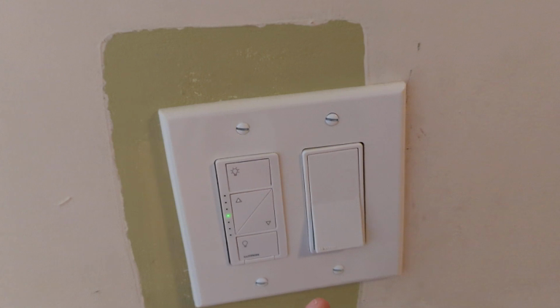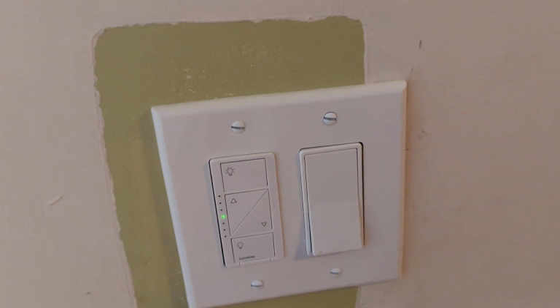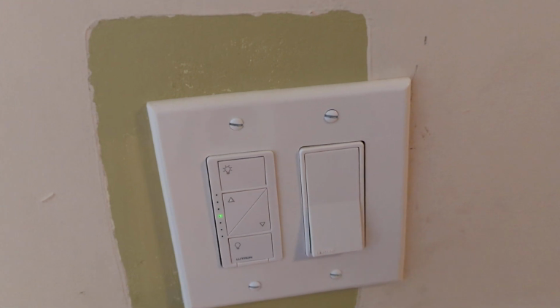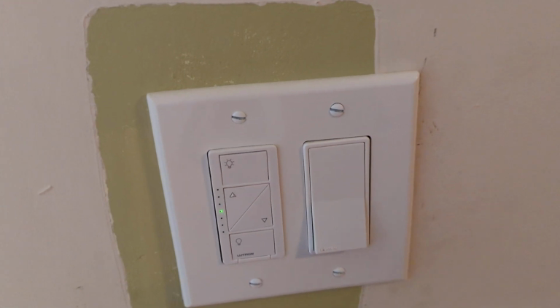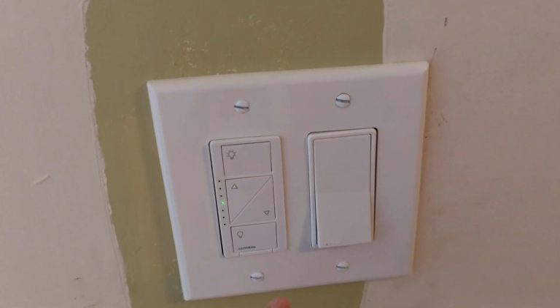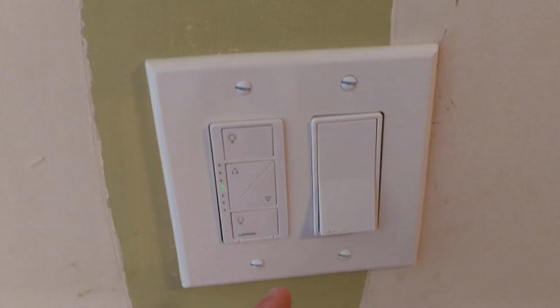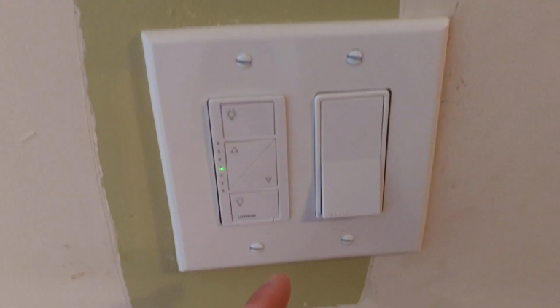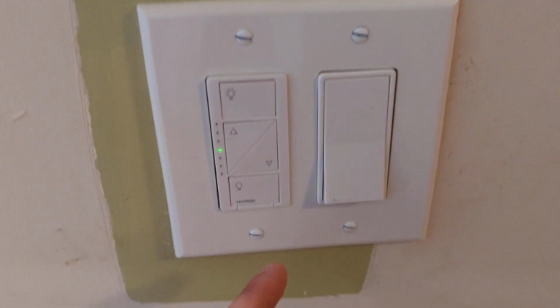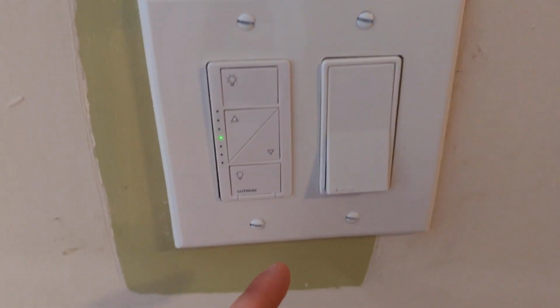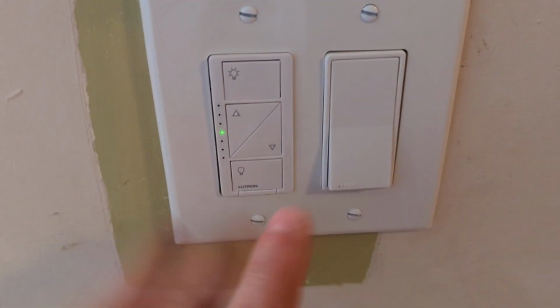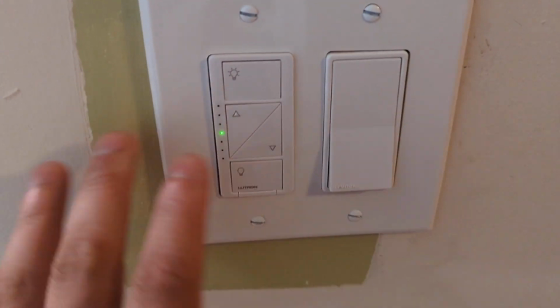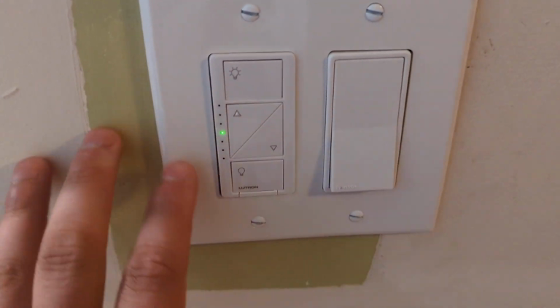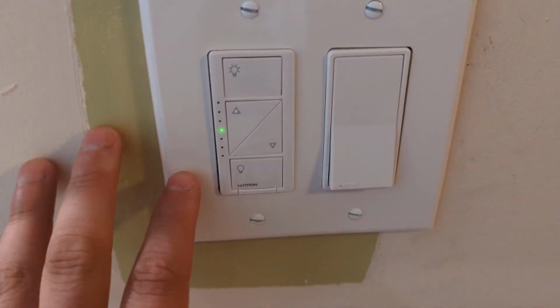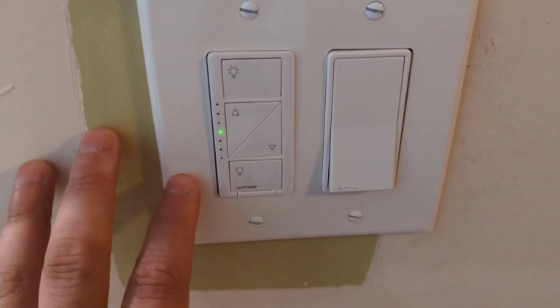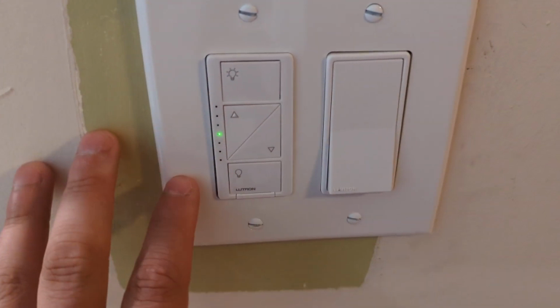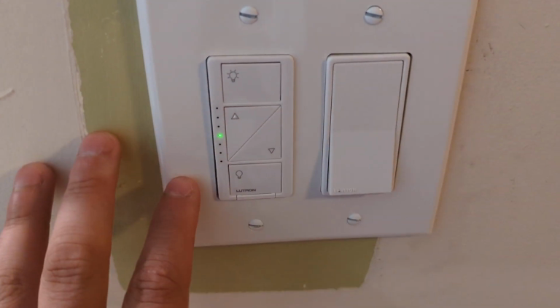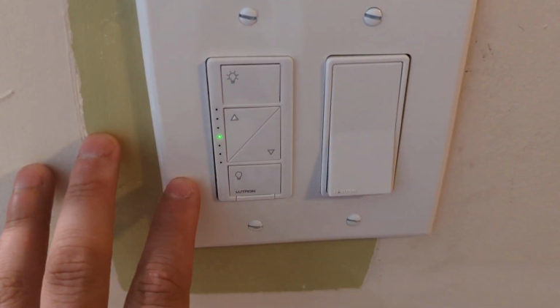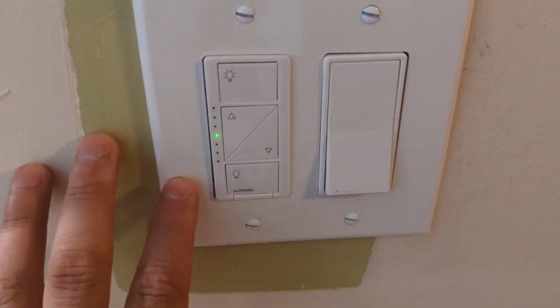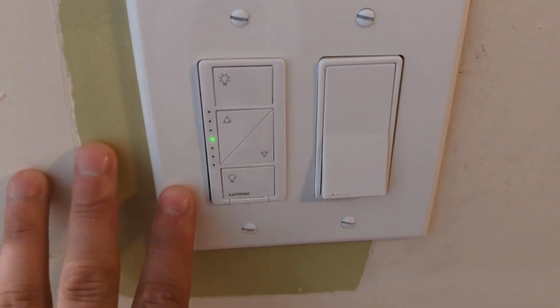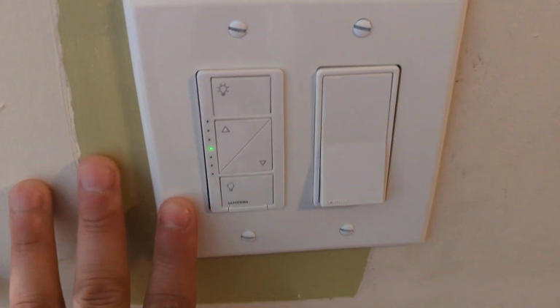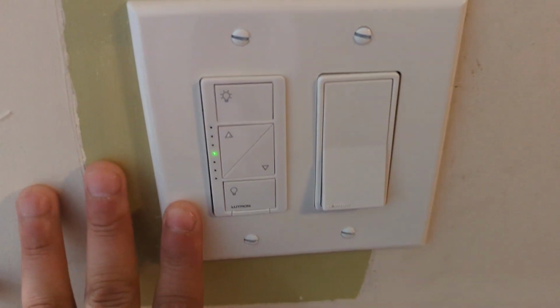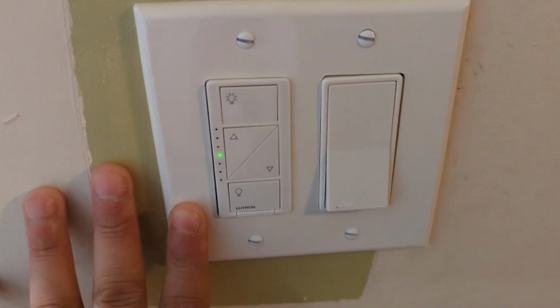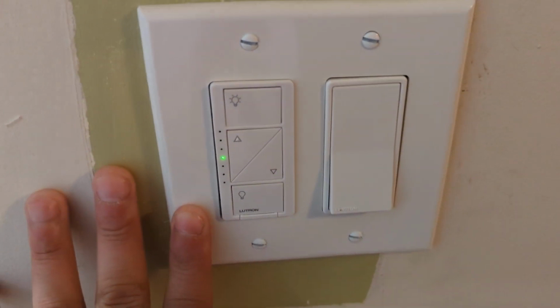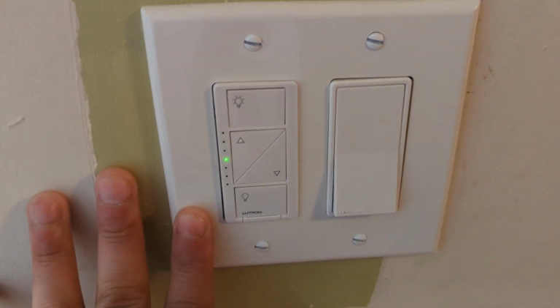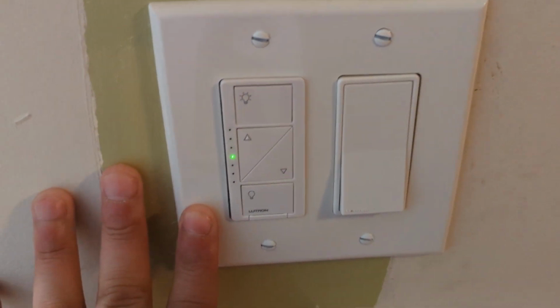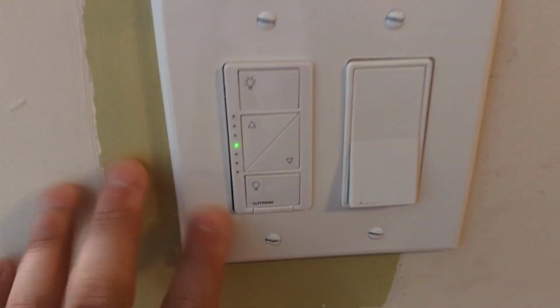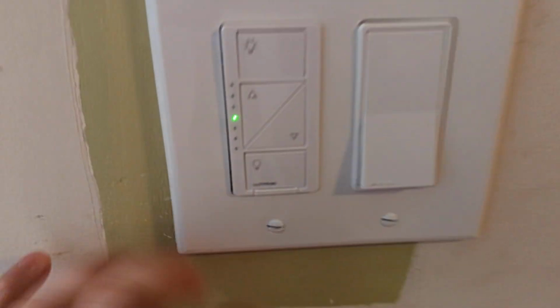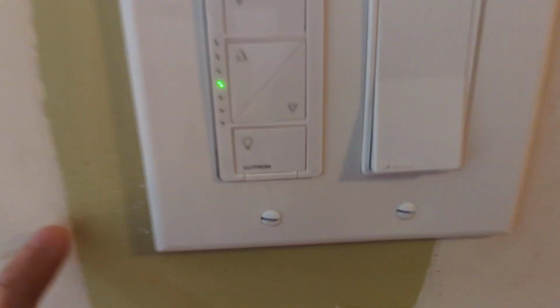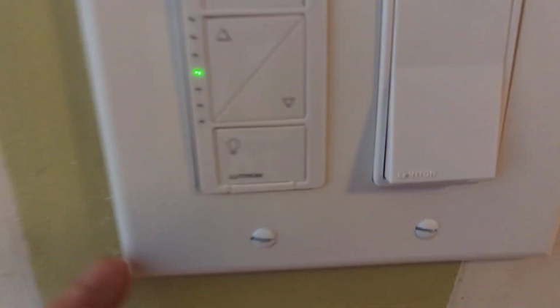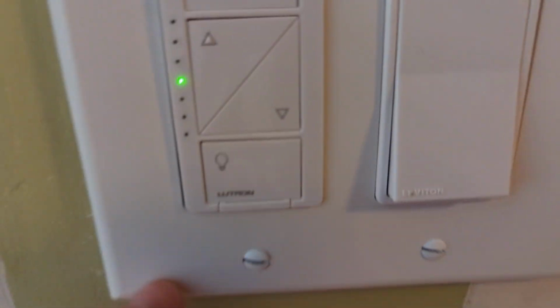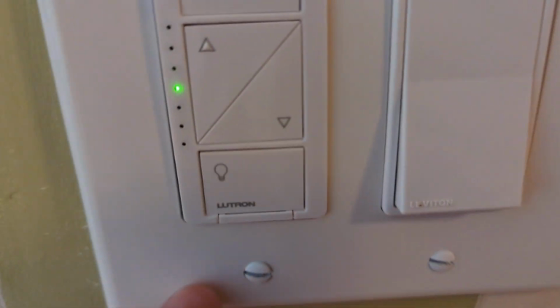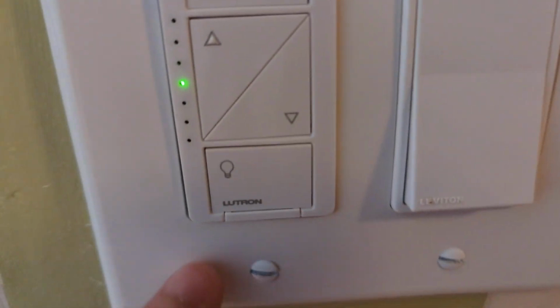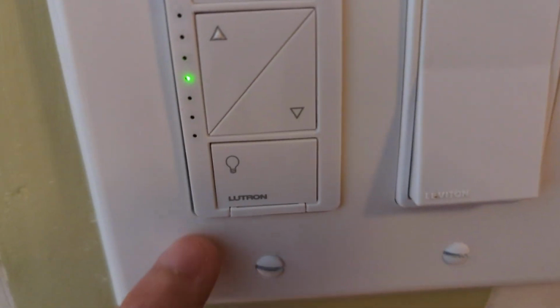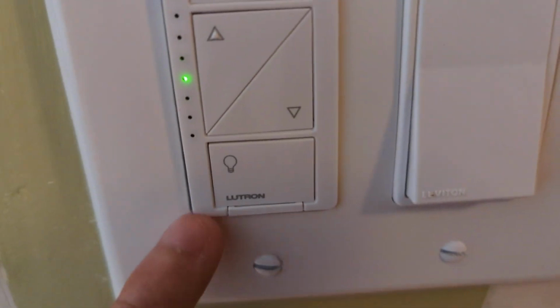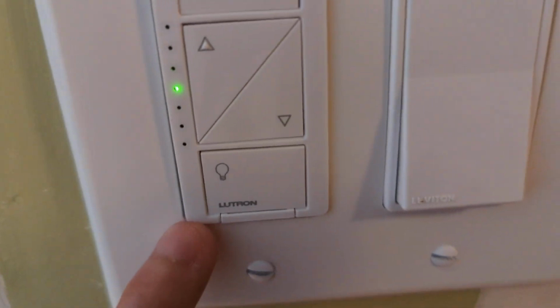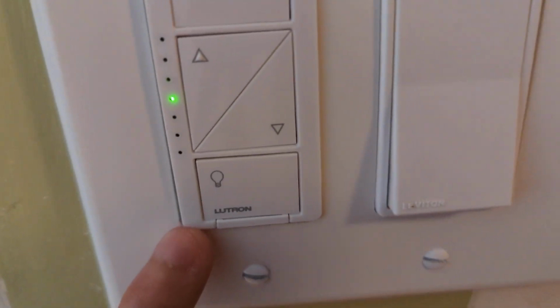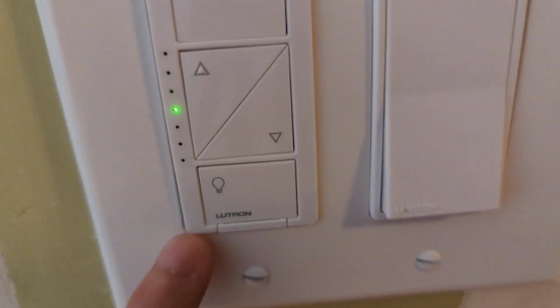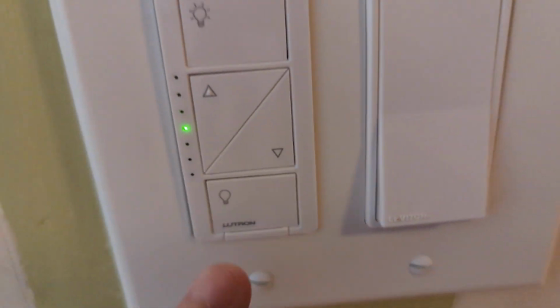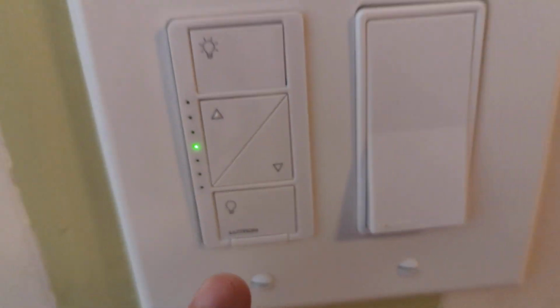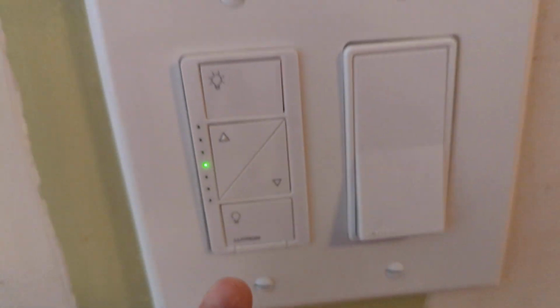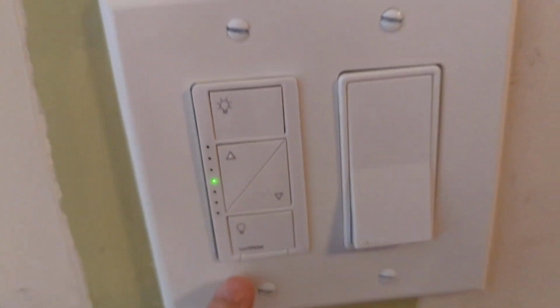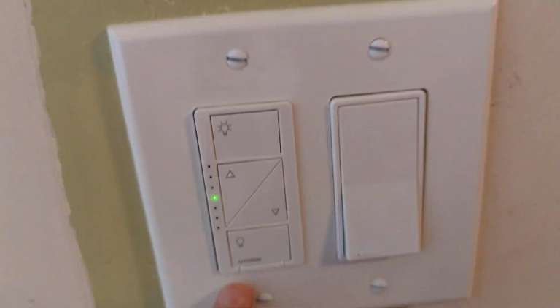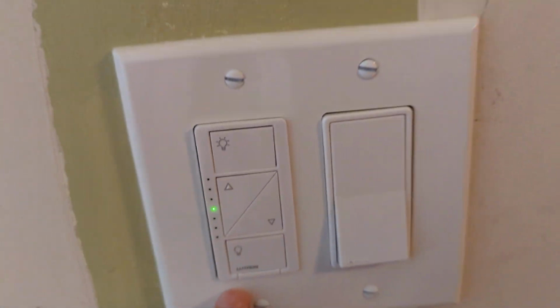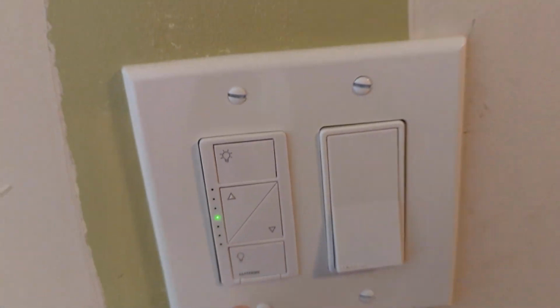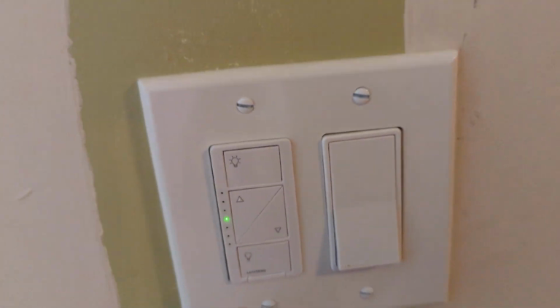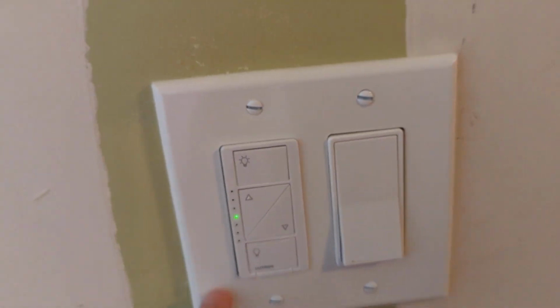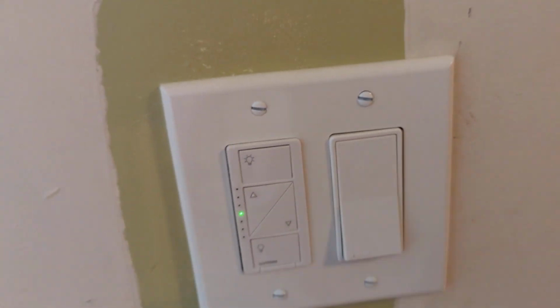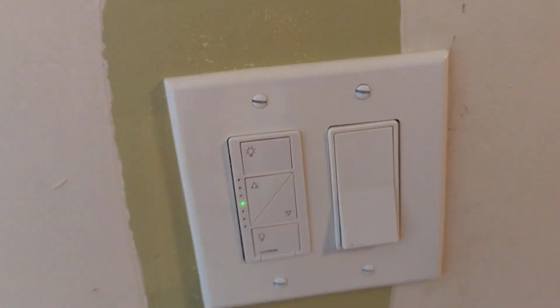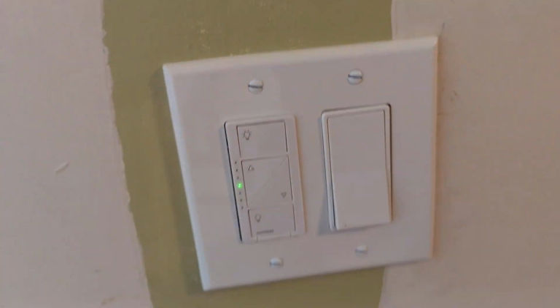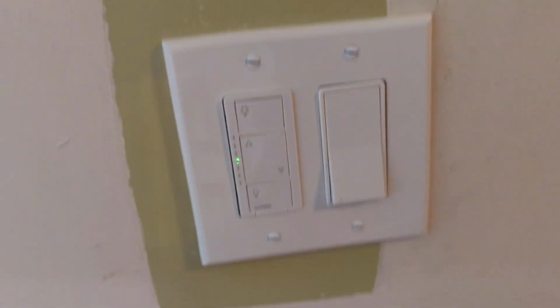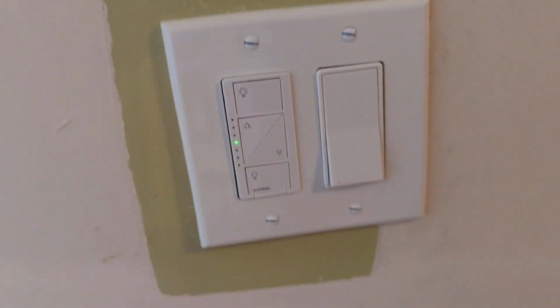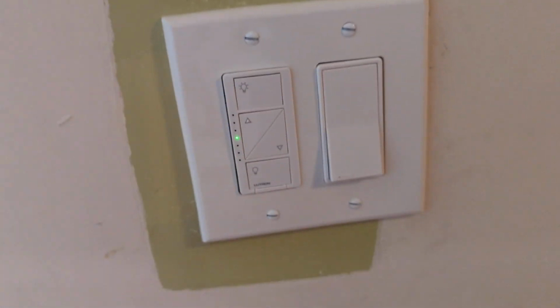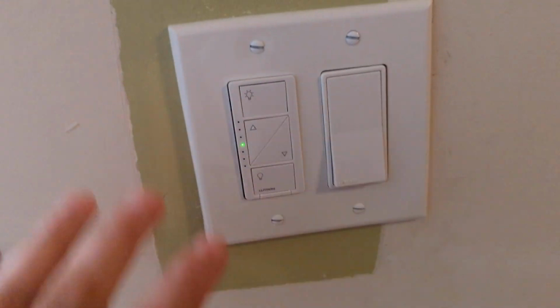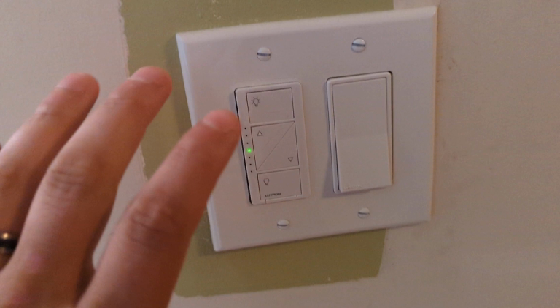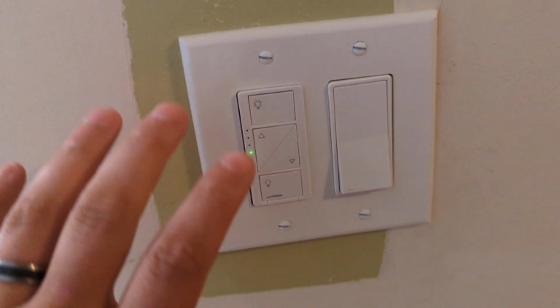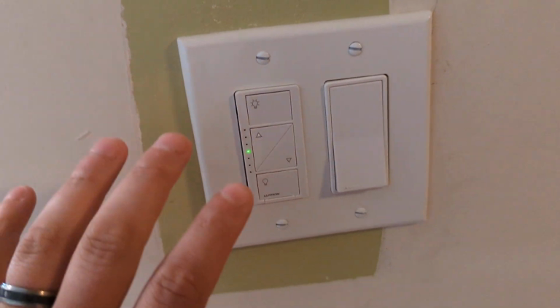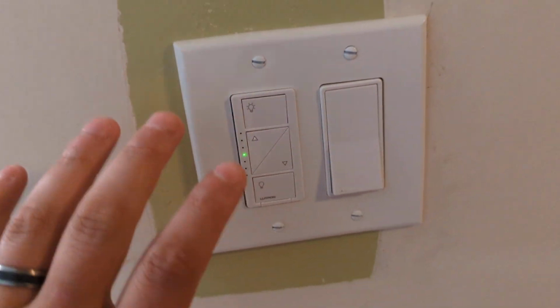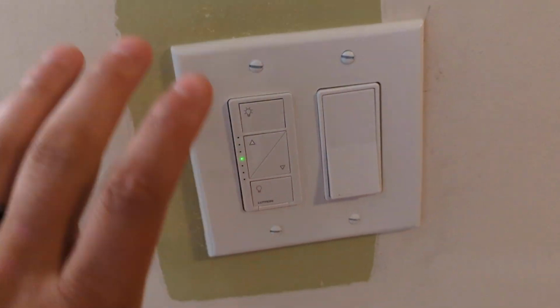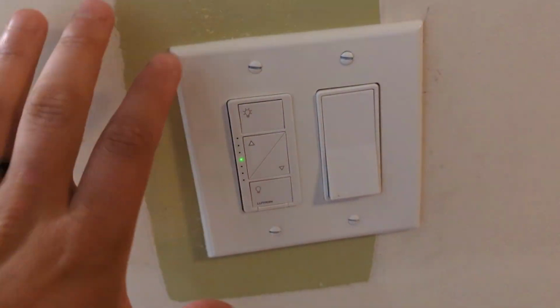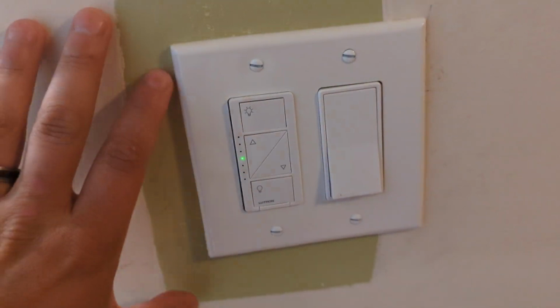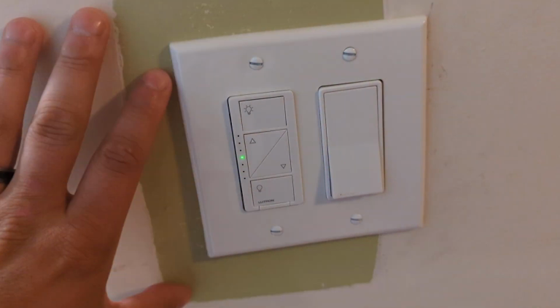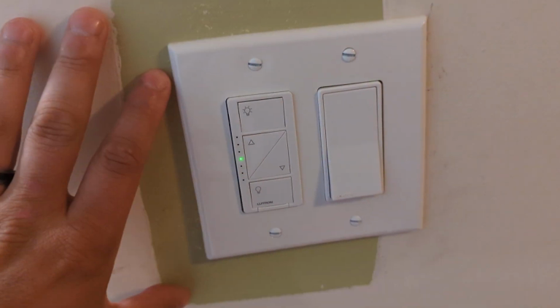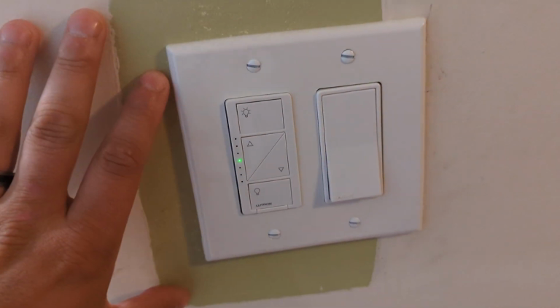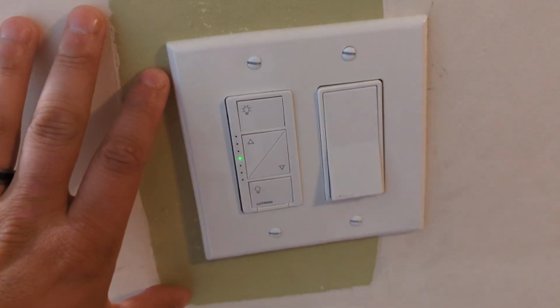Hey, what's up everyone? I wanted to hop on here and do a quick review of the Lutron Caseta Smart Switch system, the starter system.